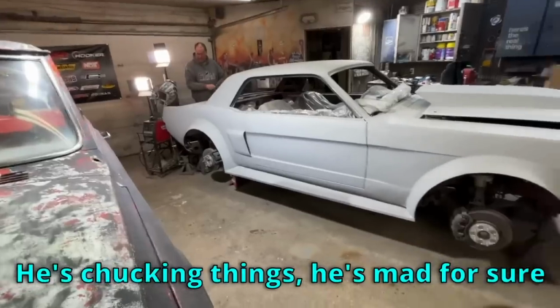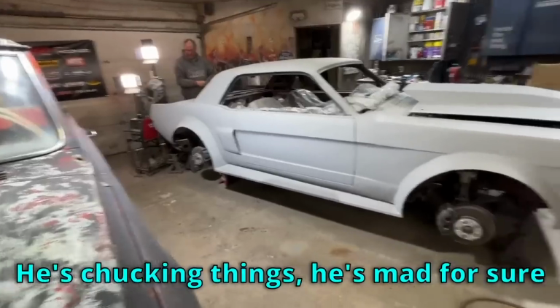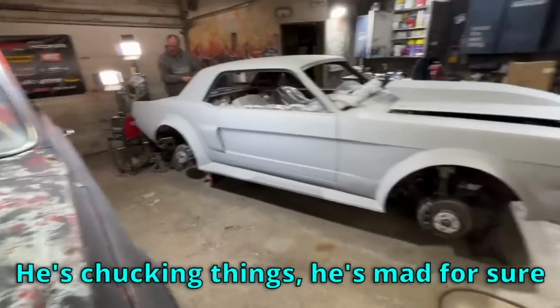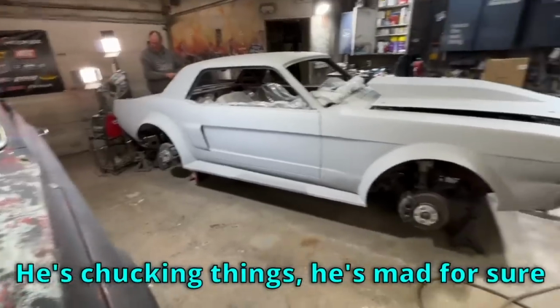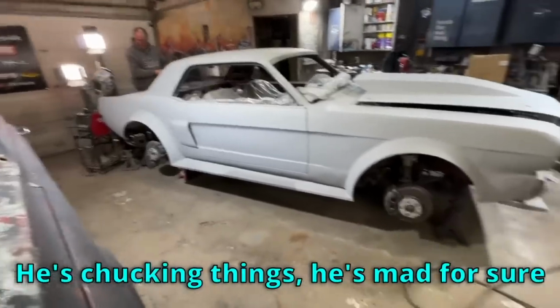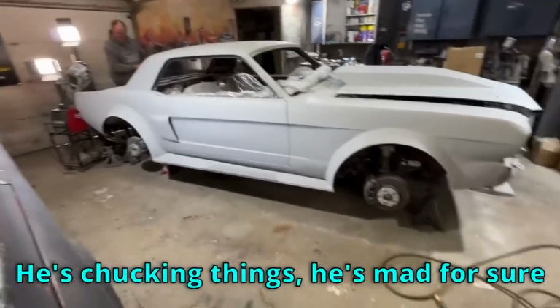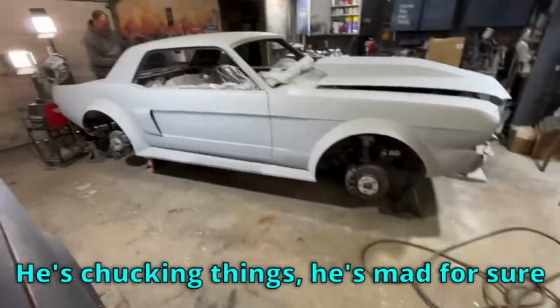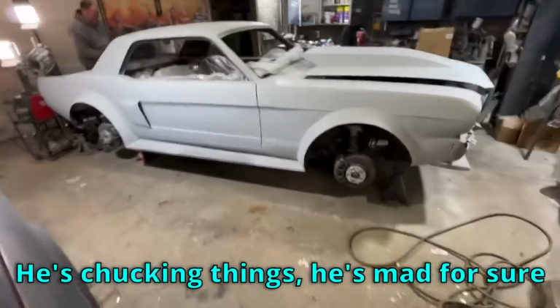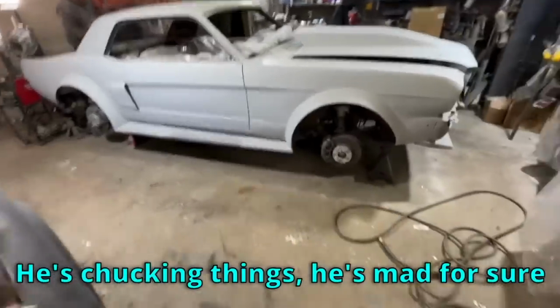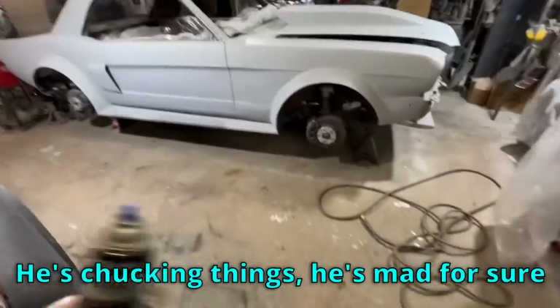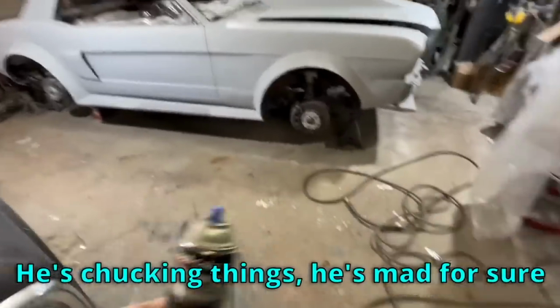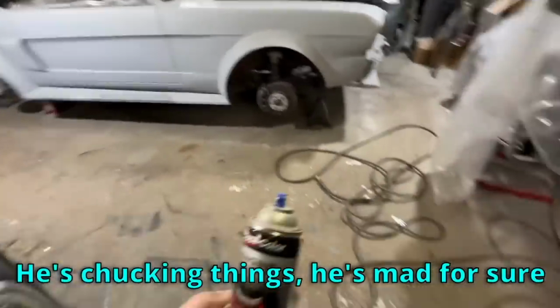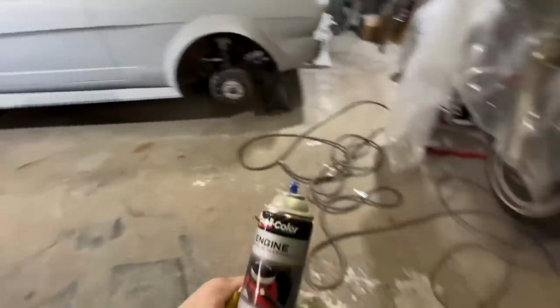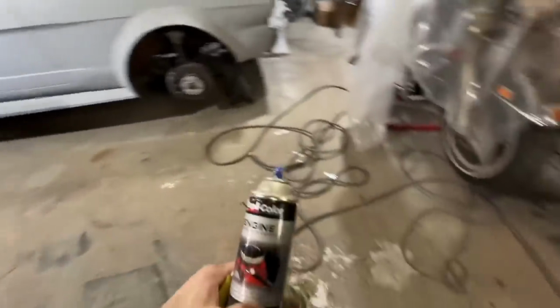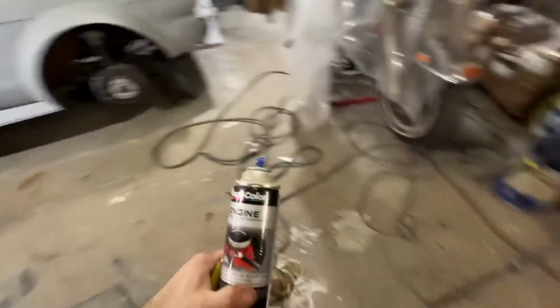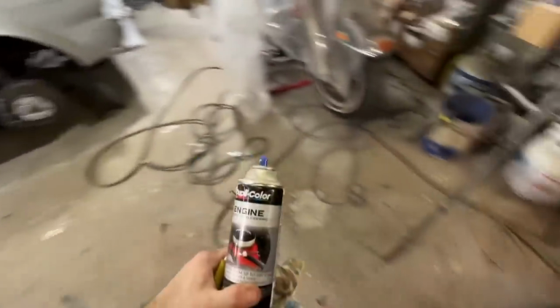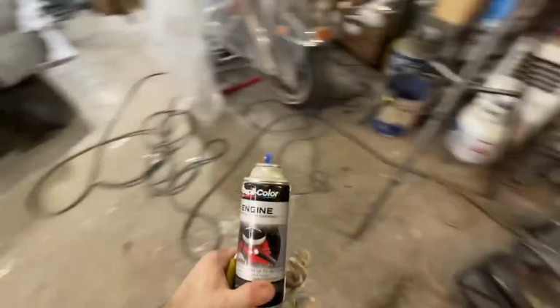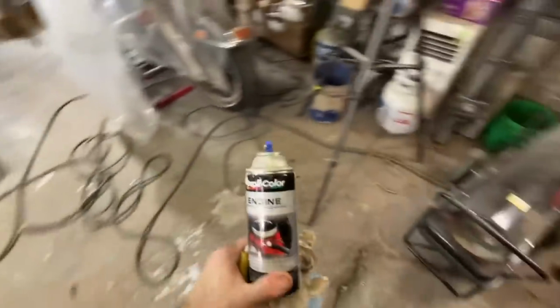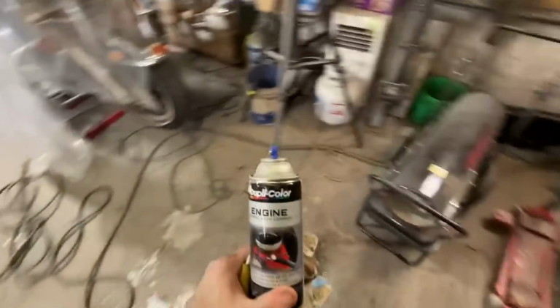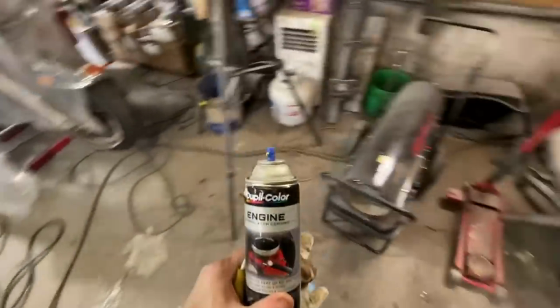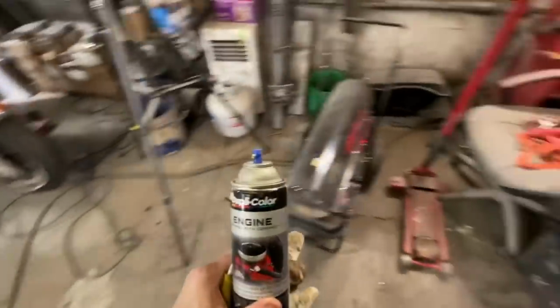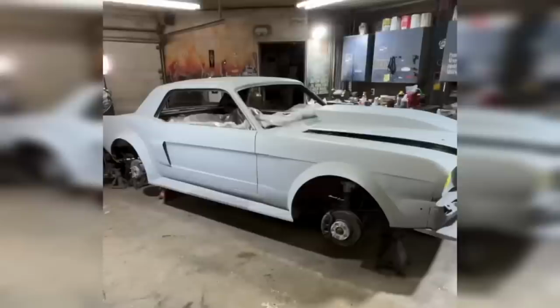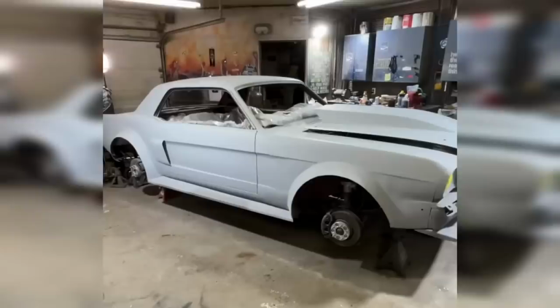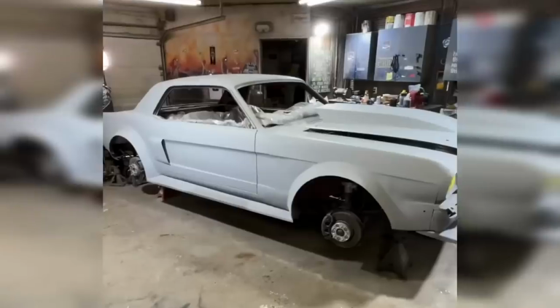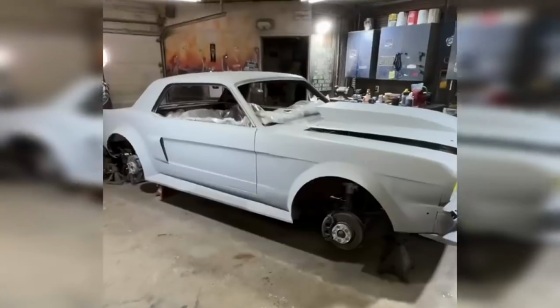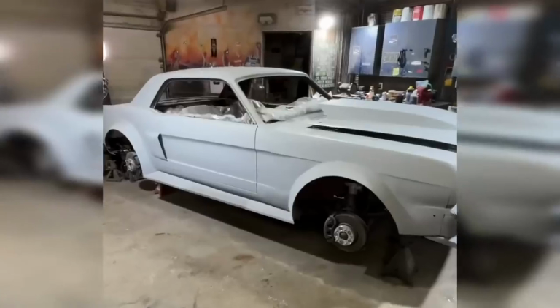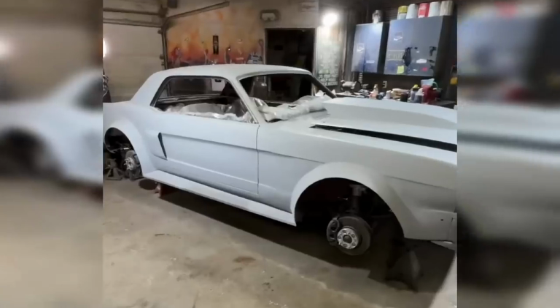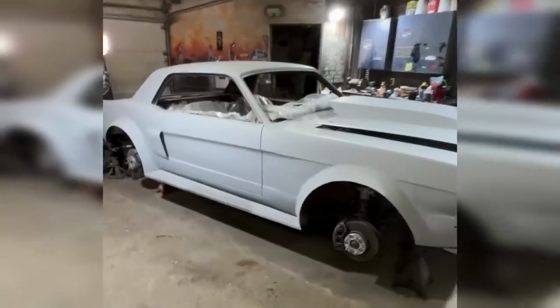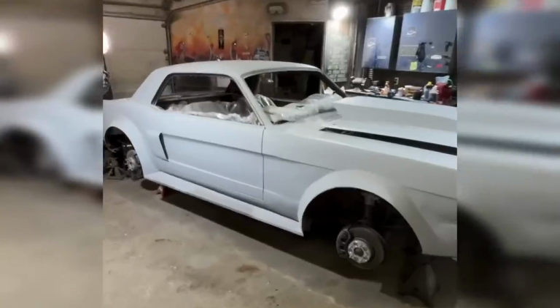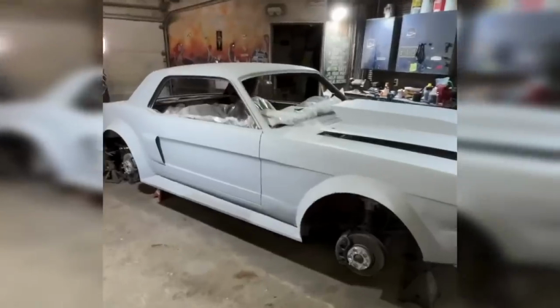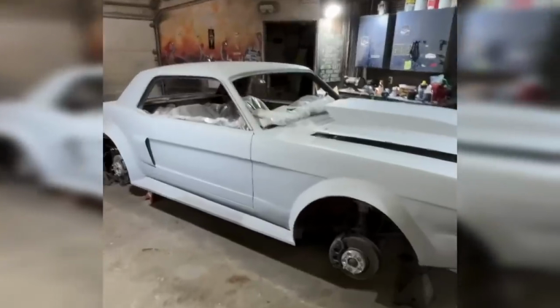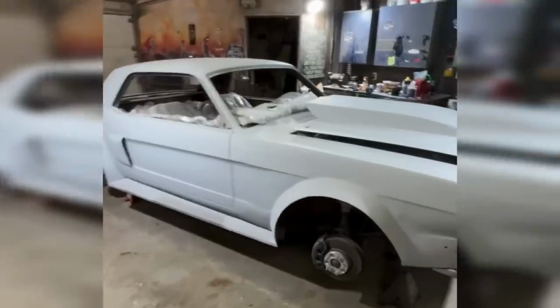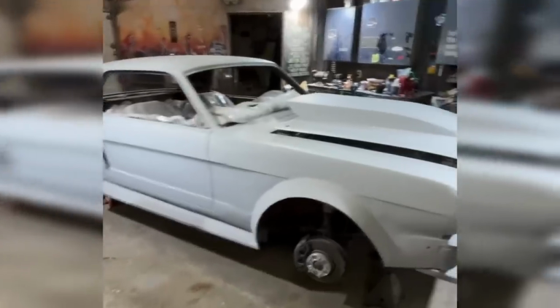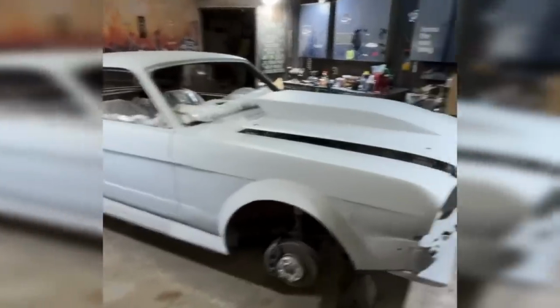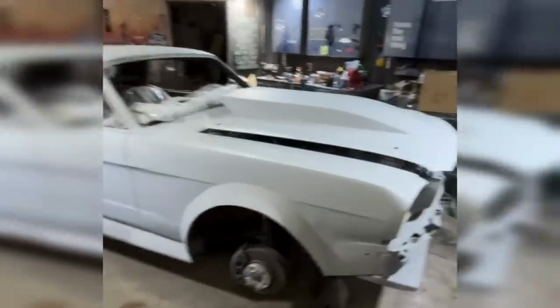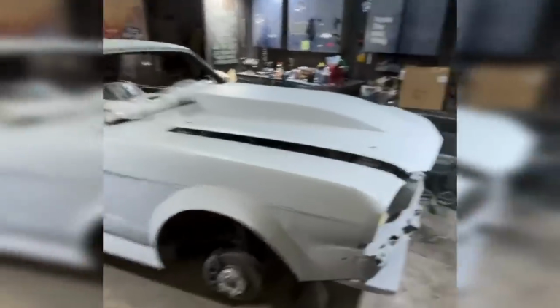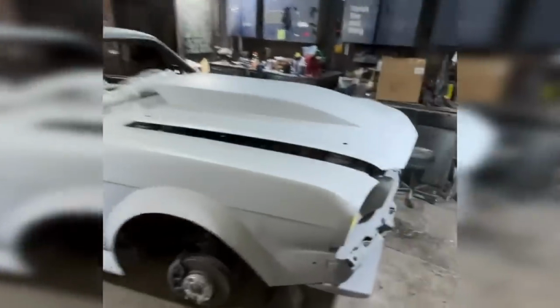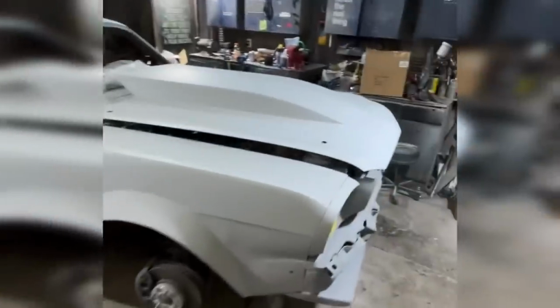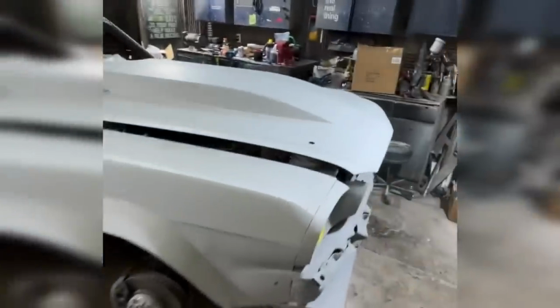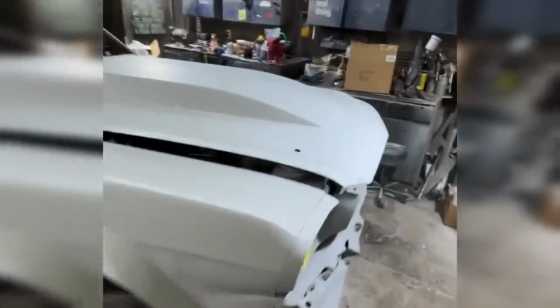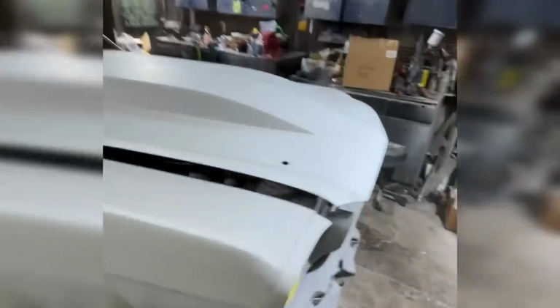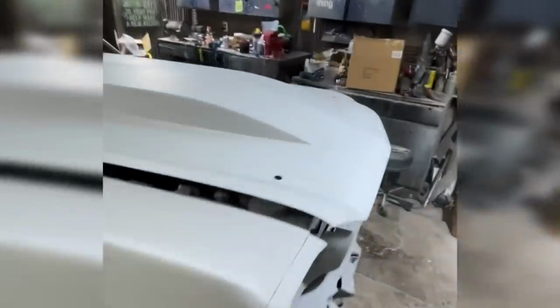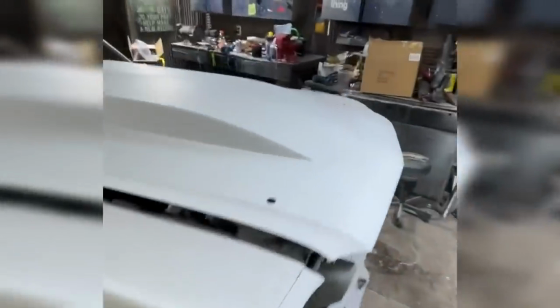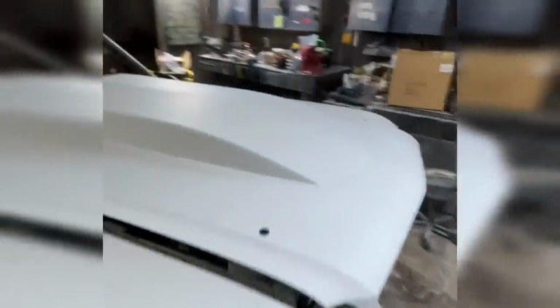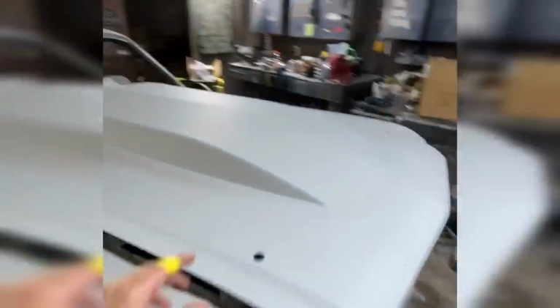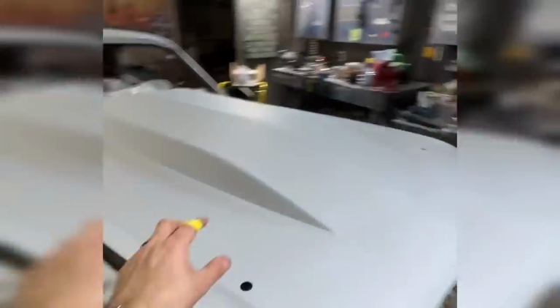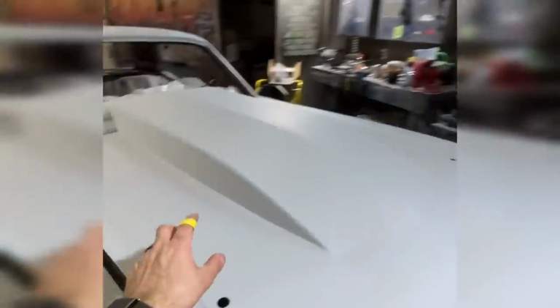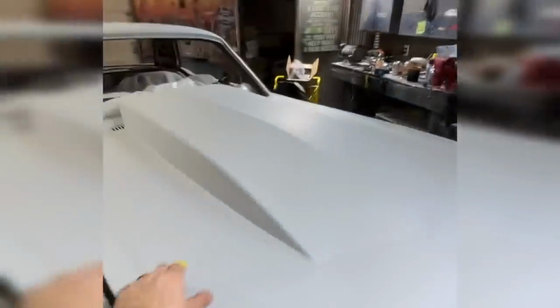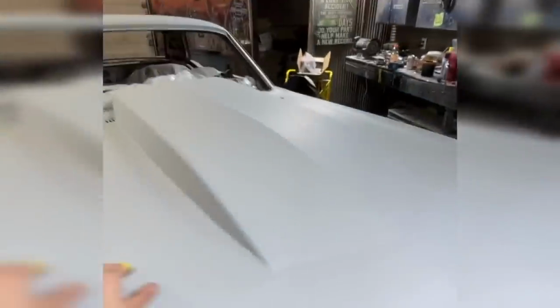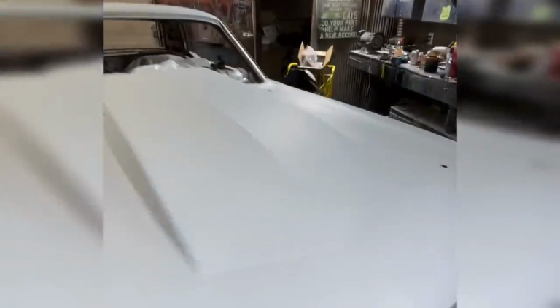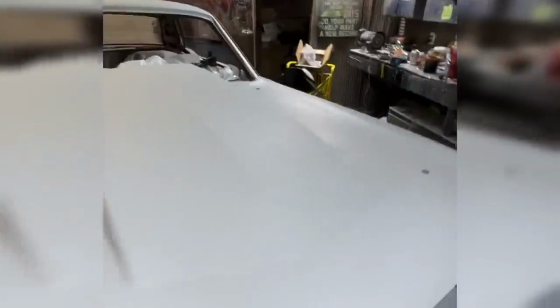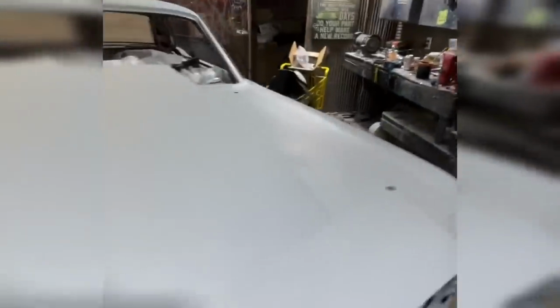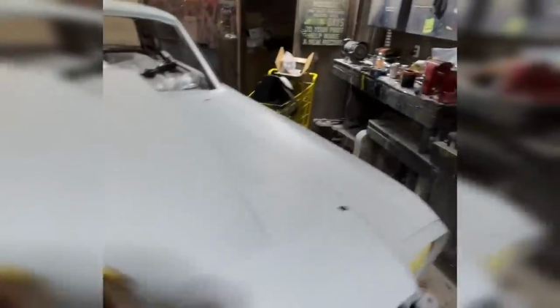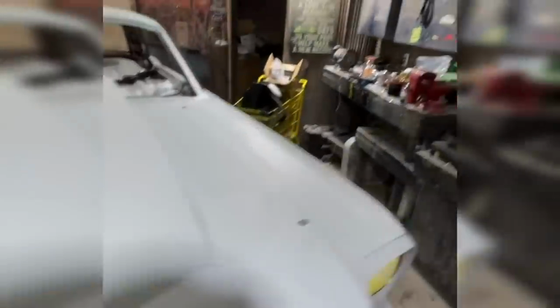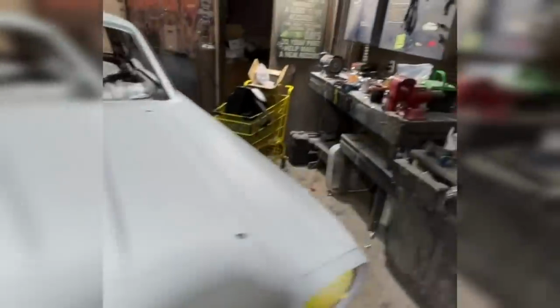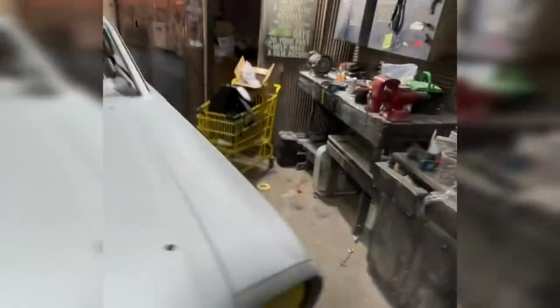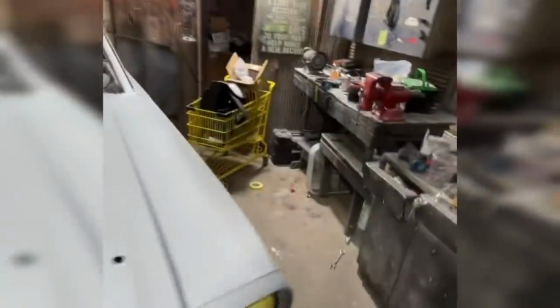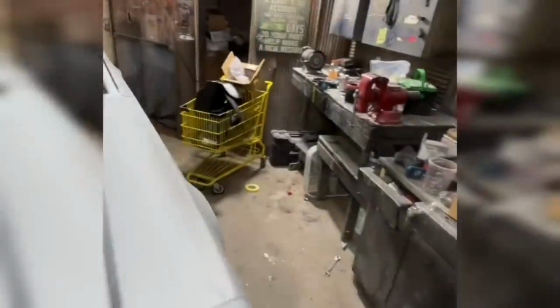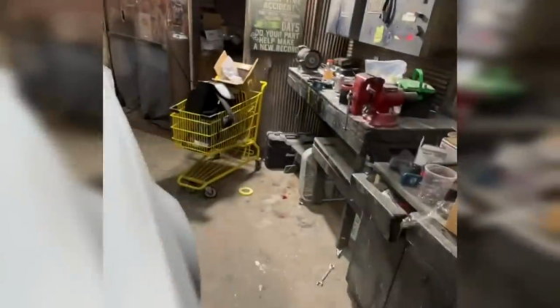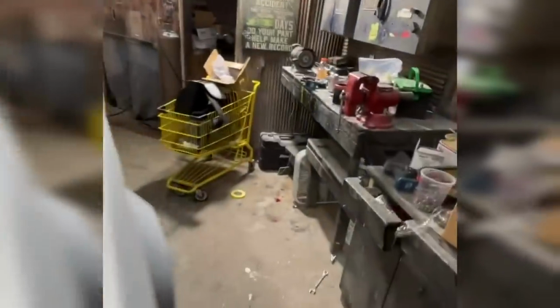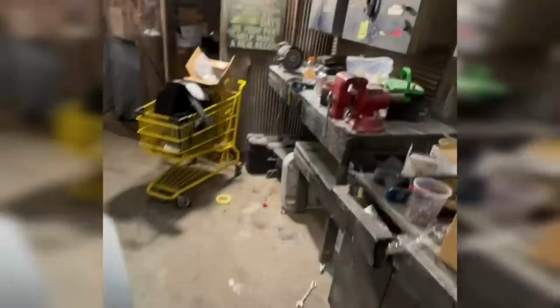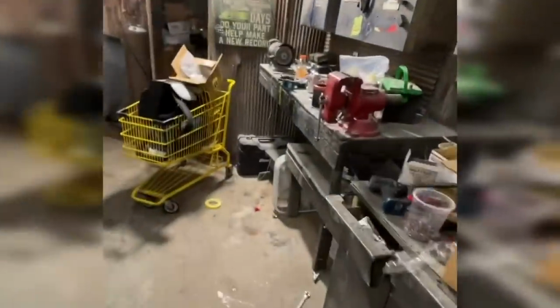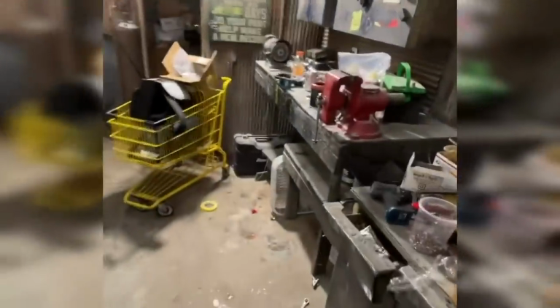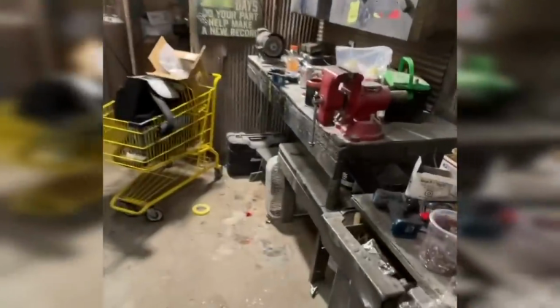All right, we're gonna turn the camera off. Check this out - finally decided on a paint color for the Mustang.